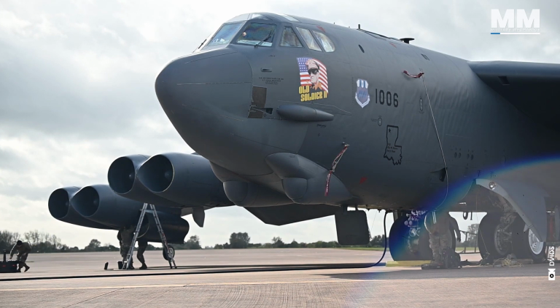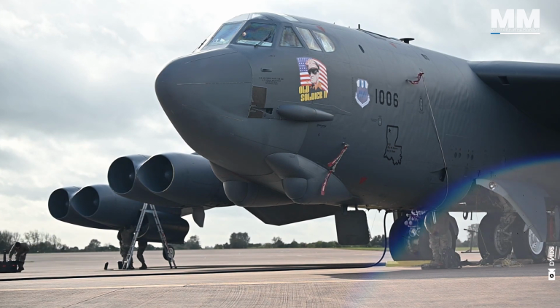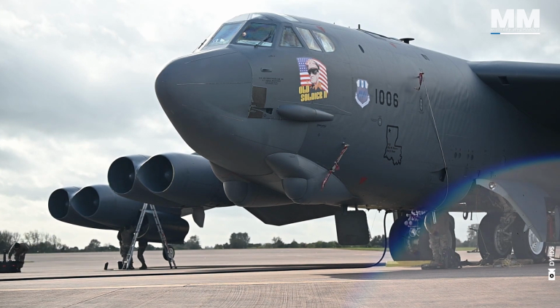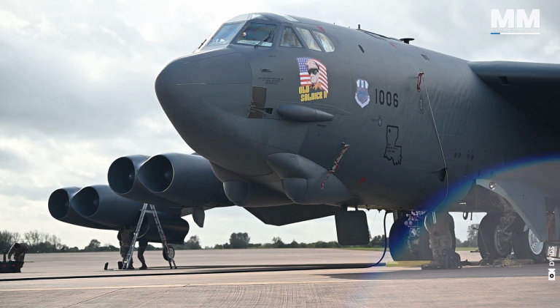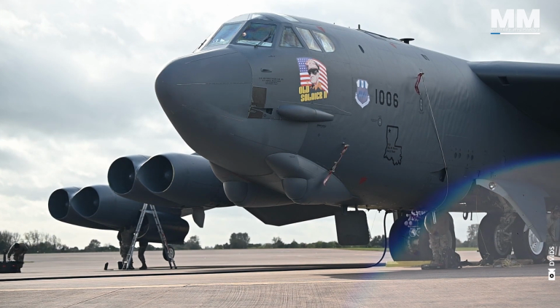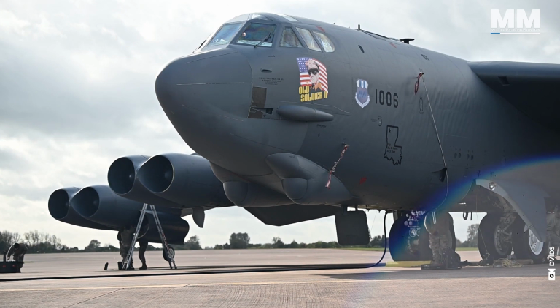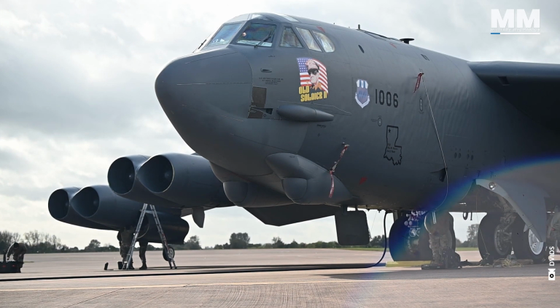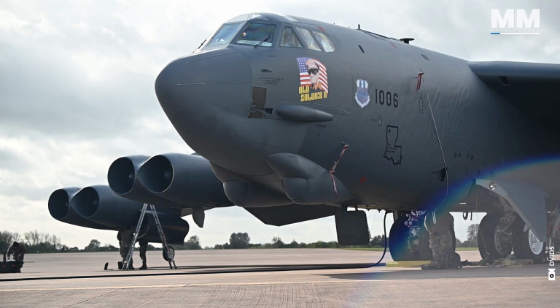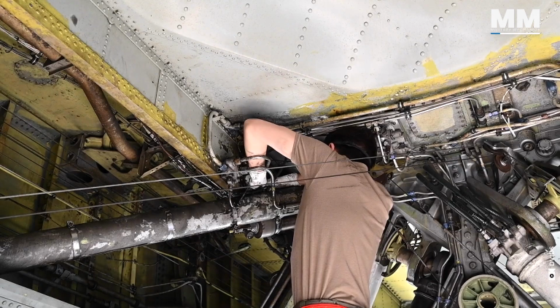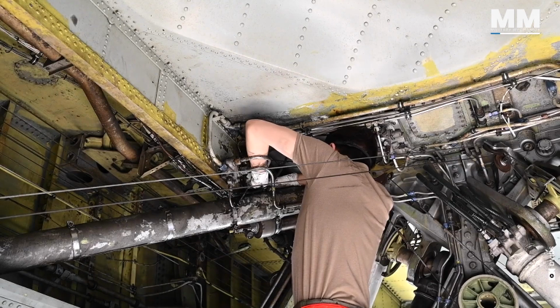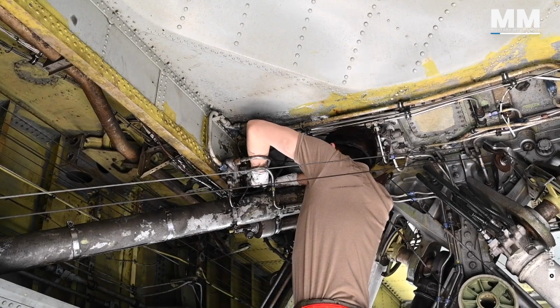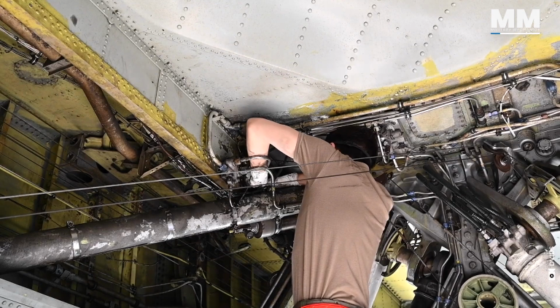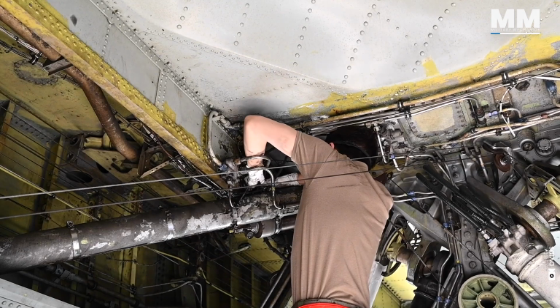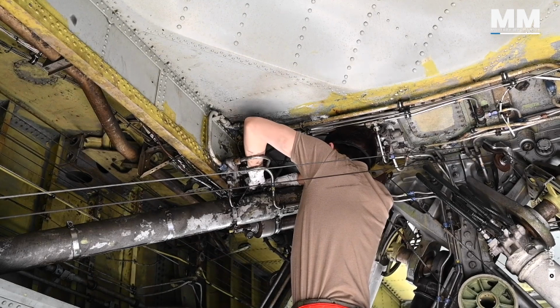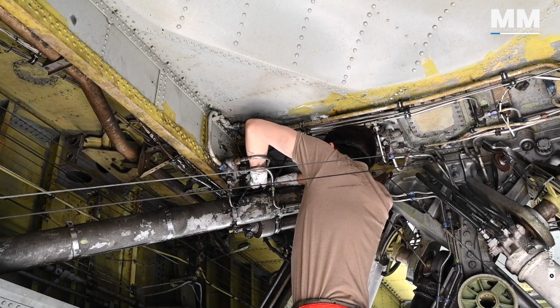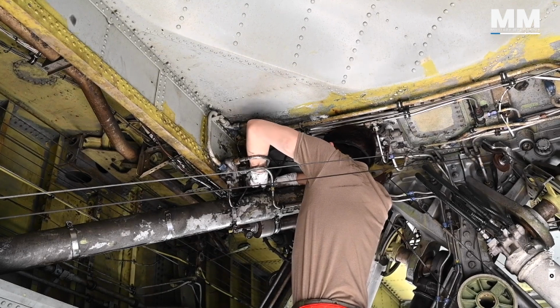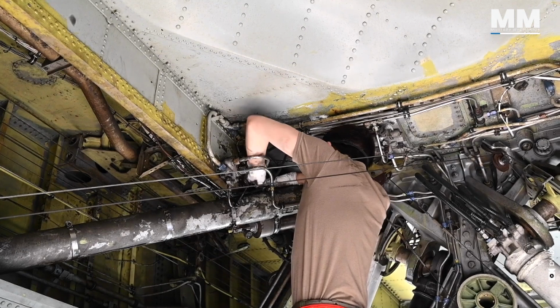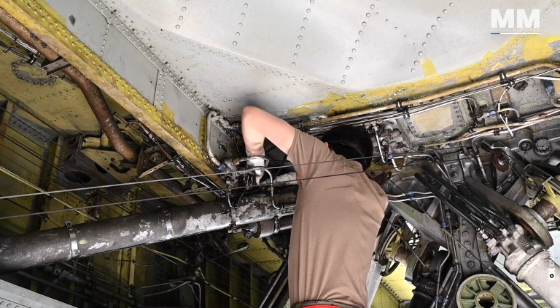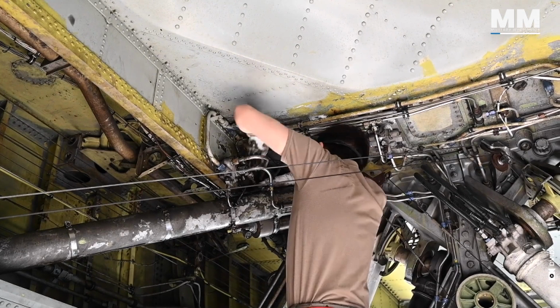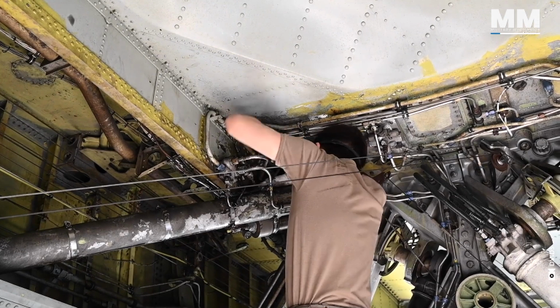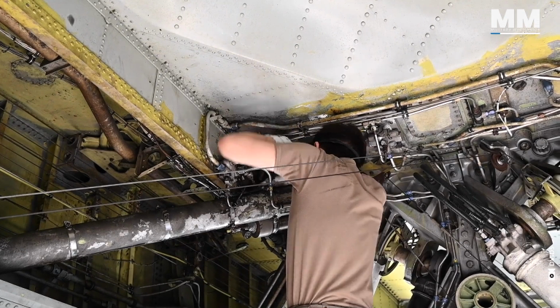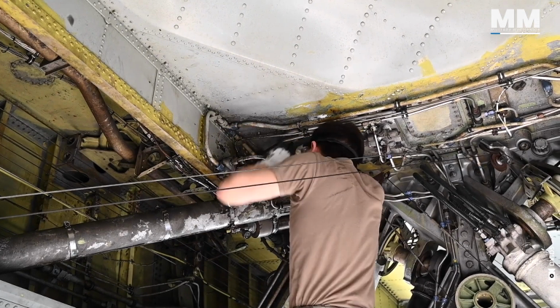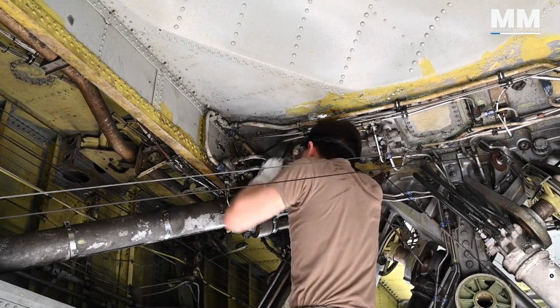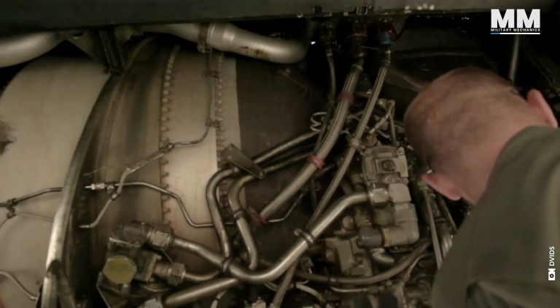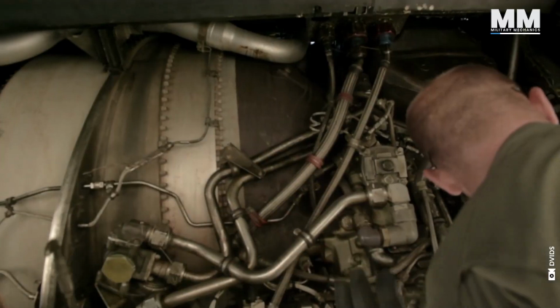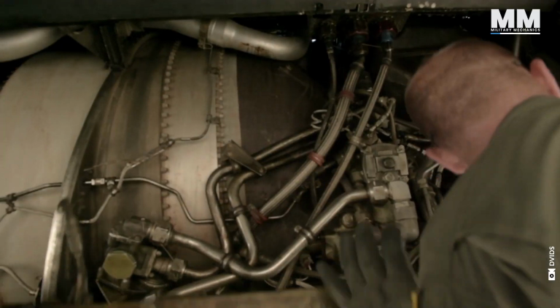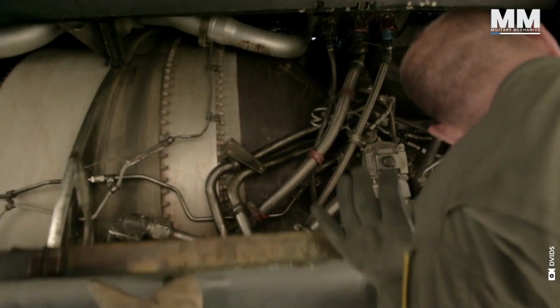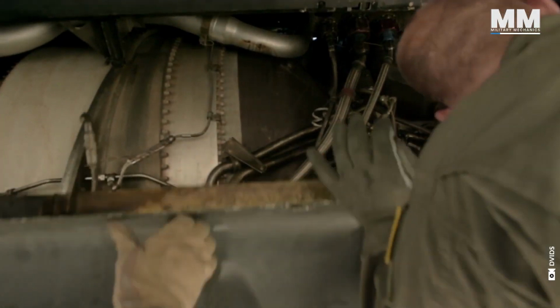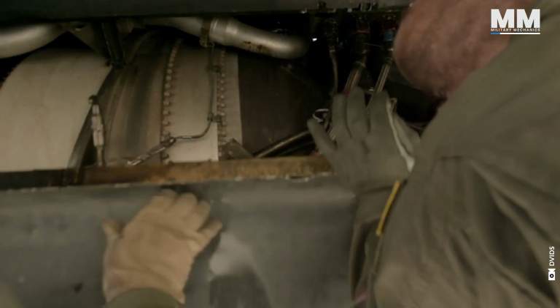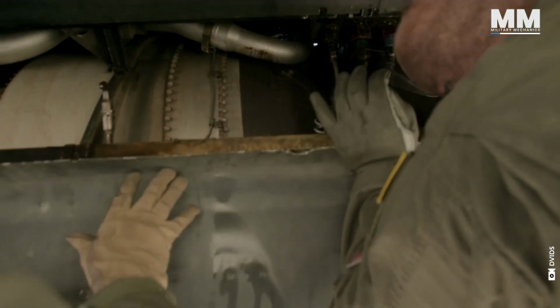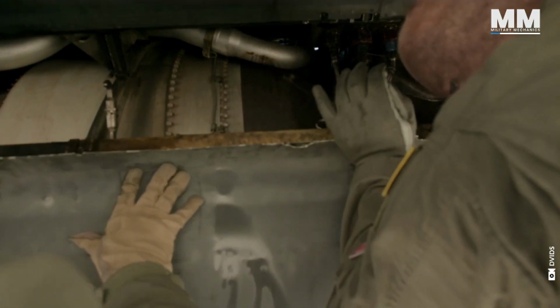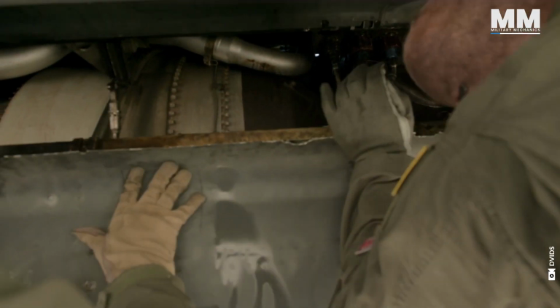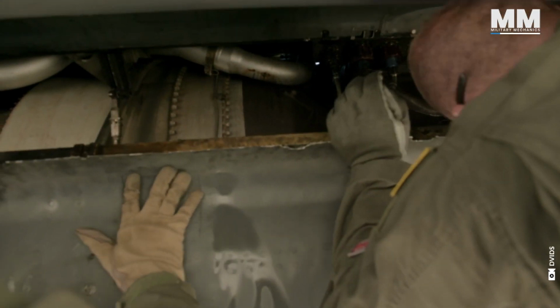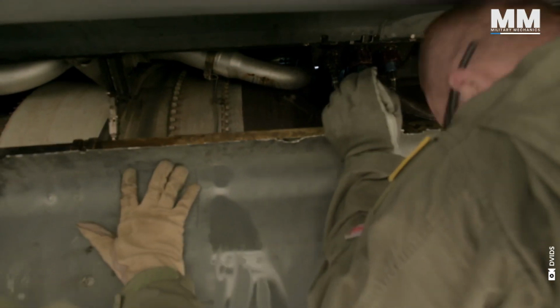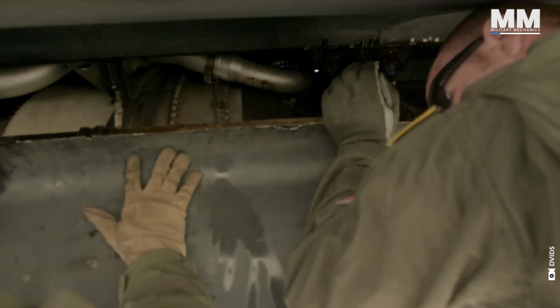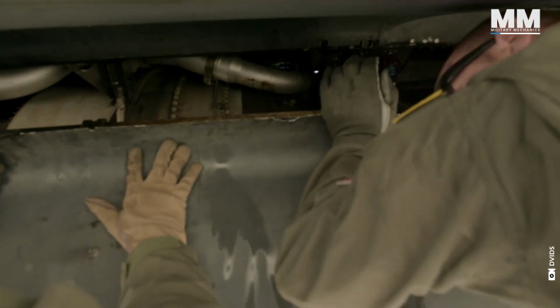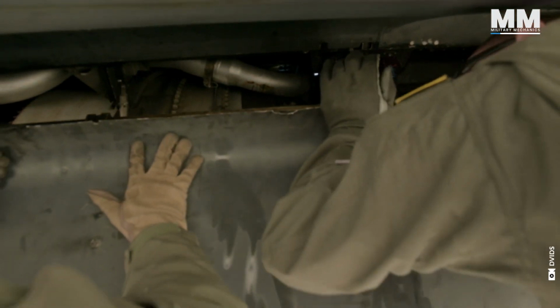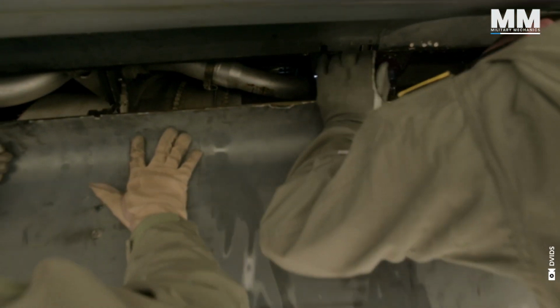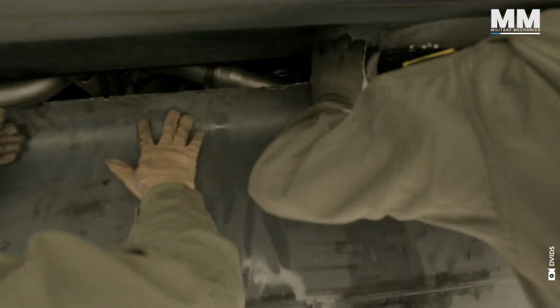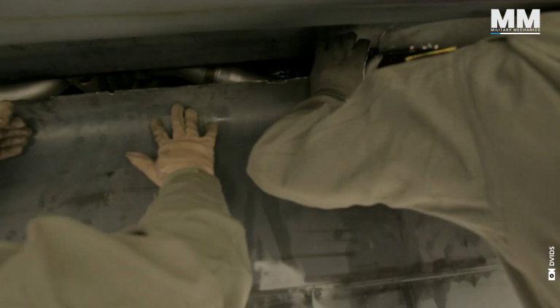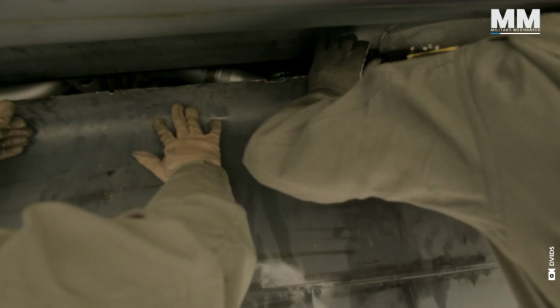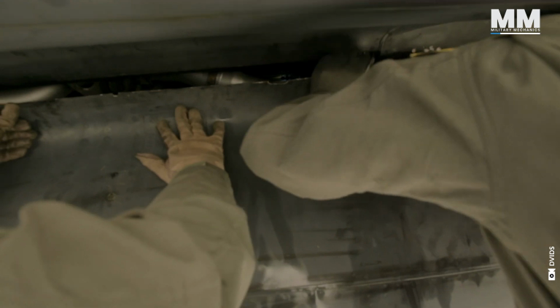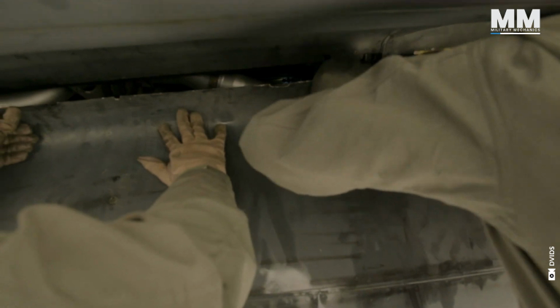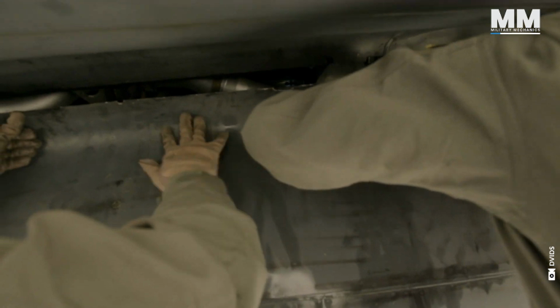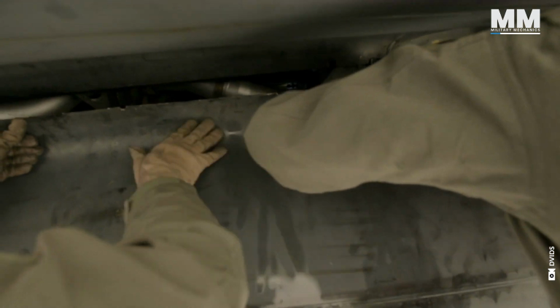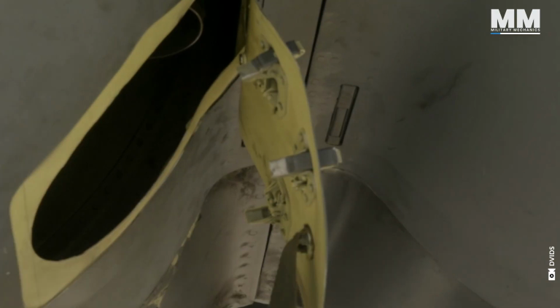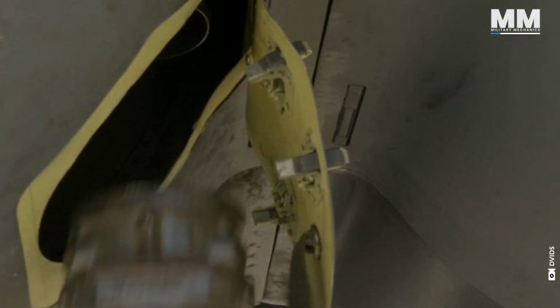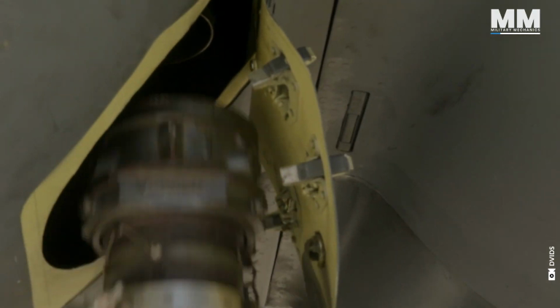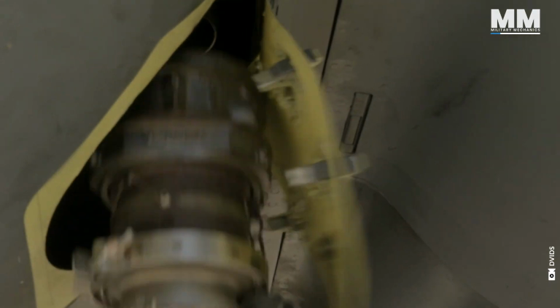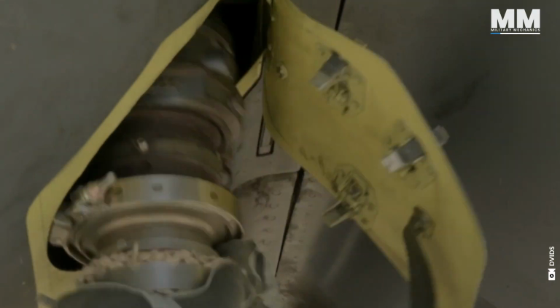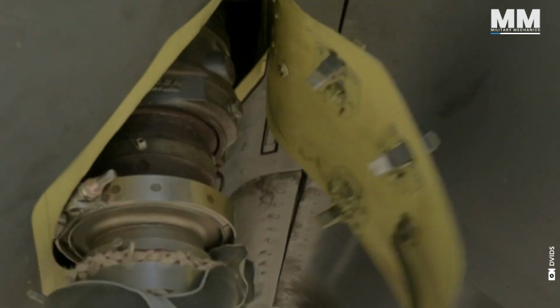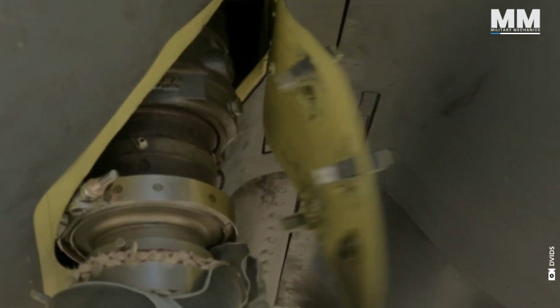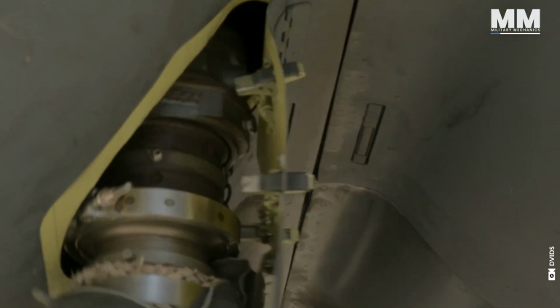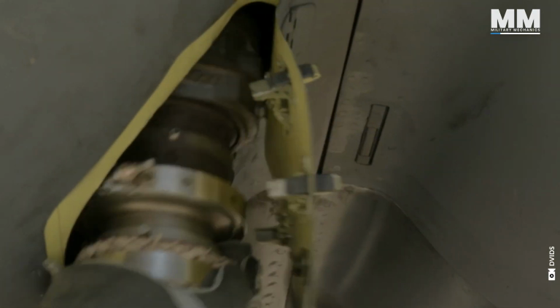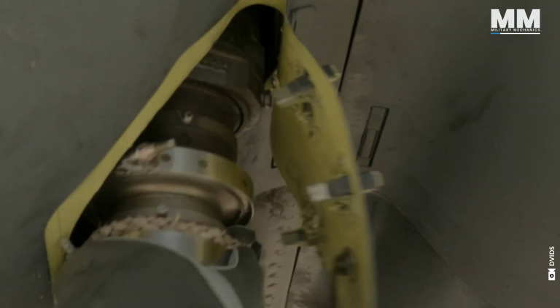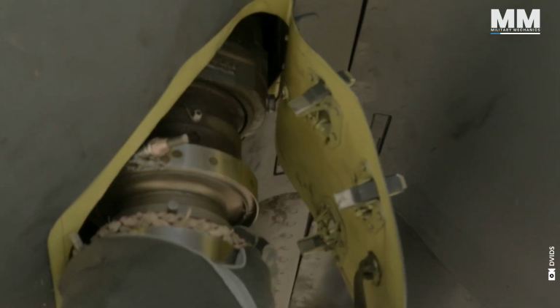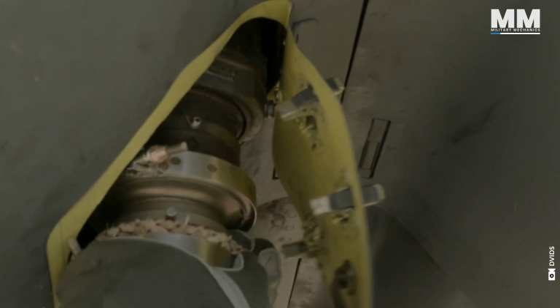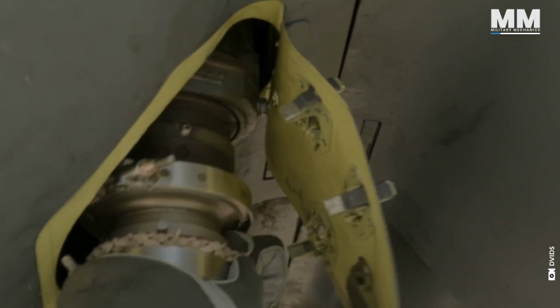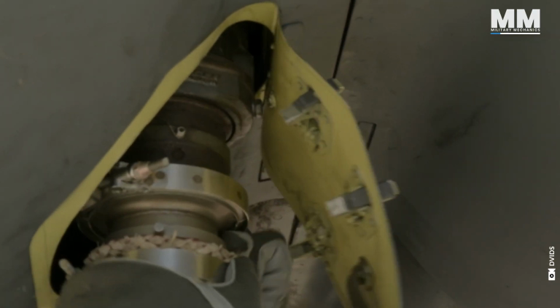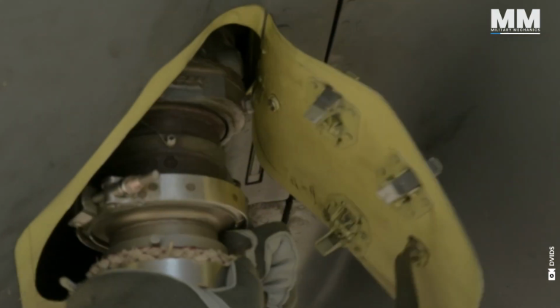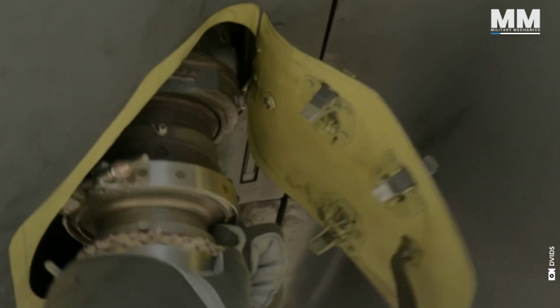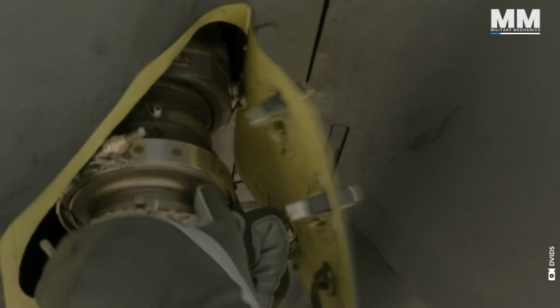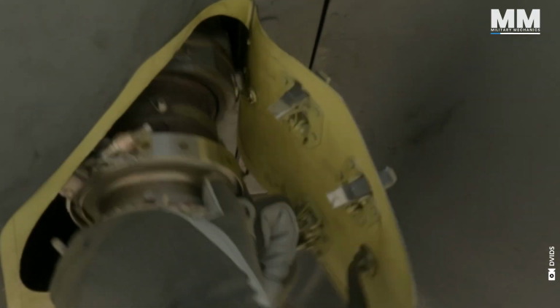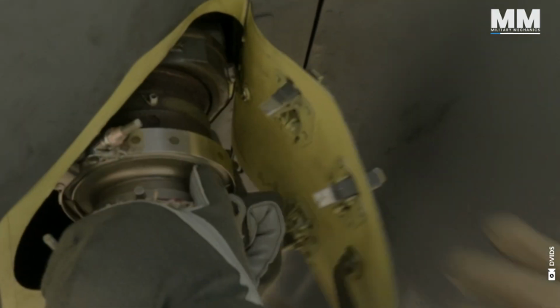The rows of rivets, the worn paint — this machine tells stories you can almost feel in the air.